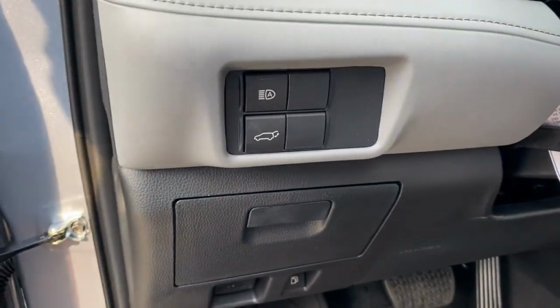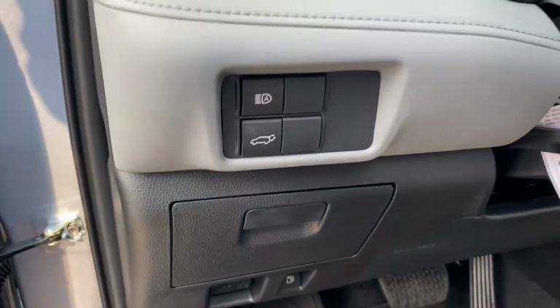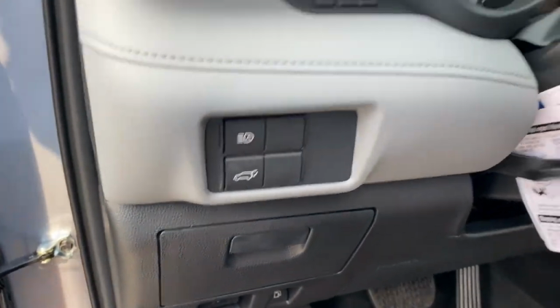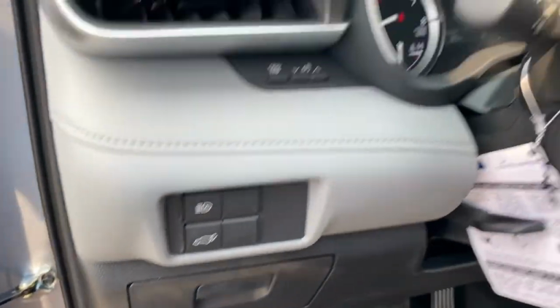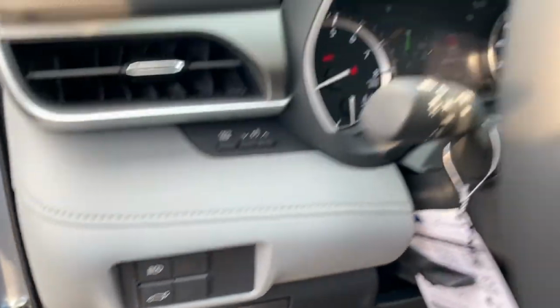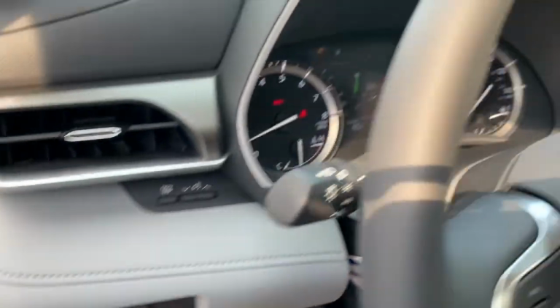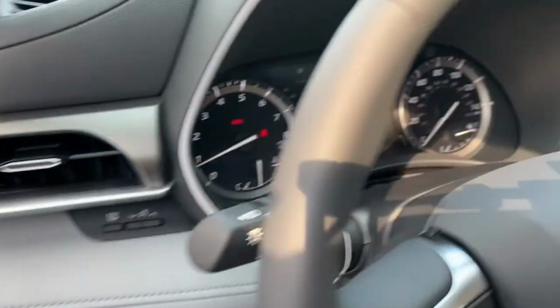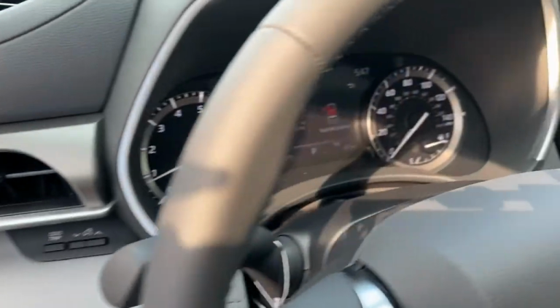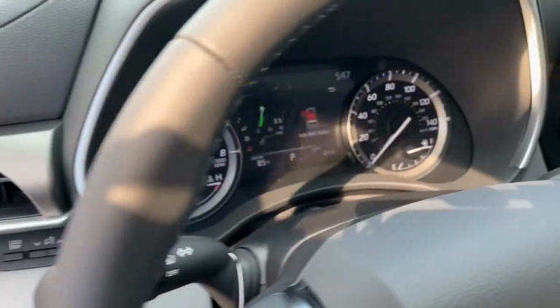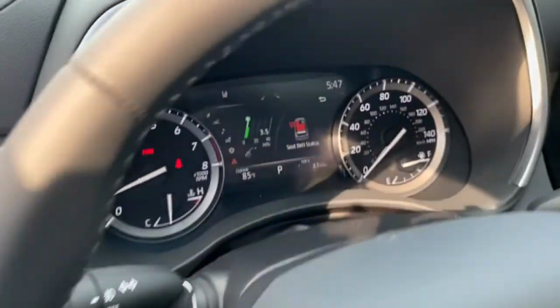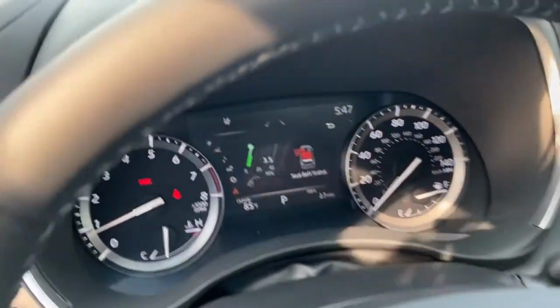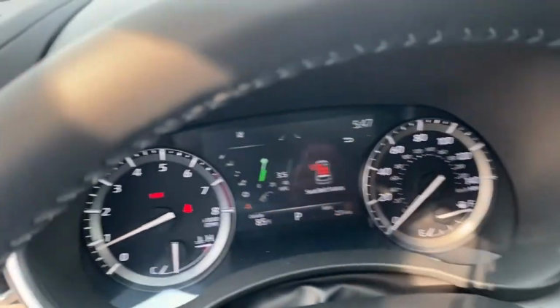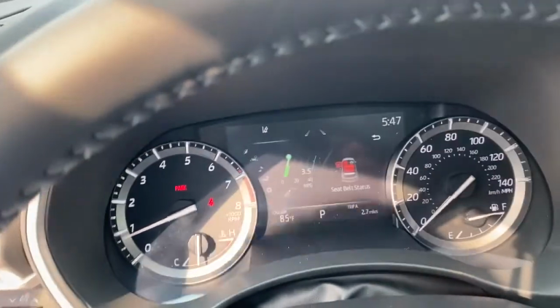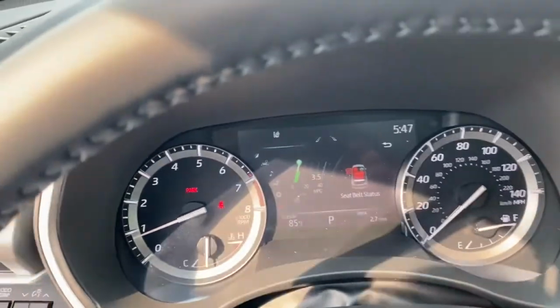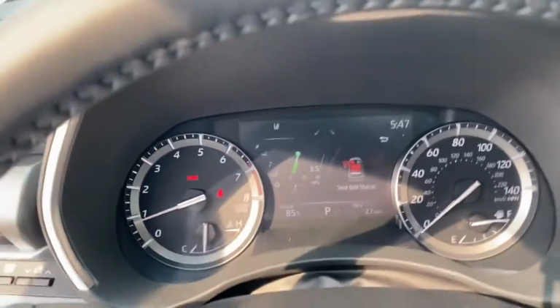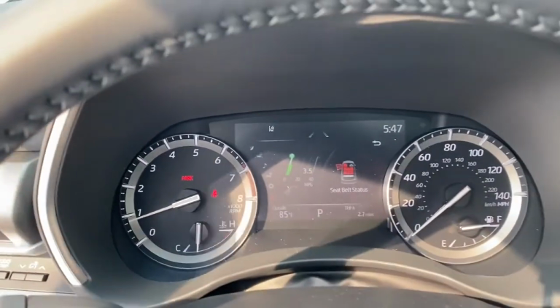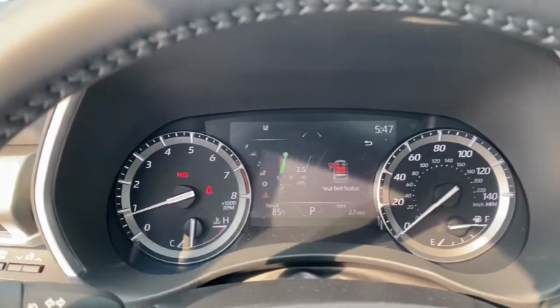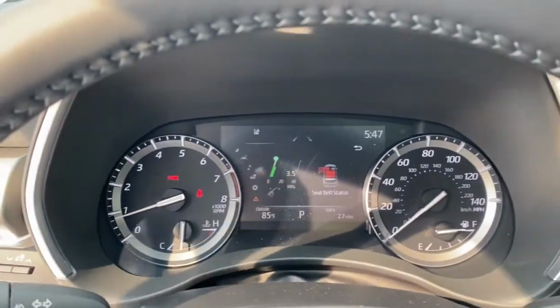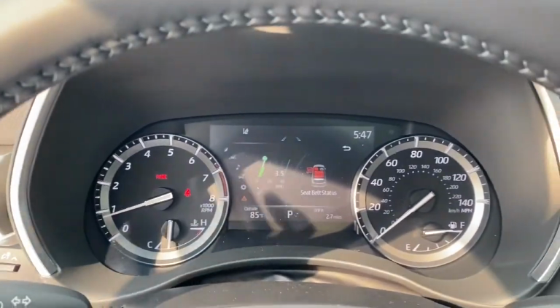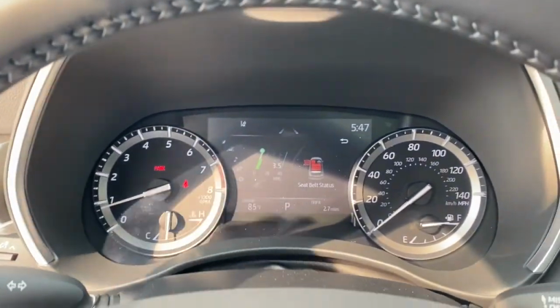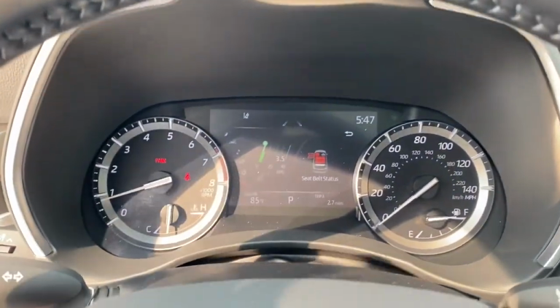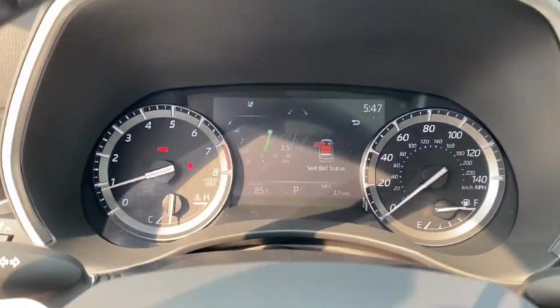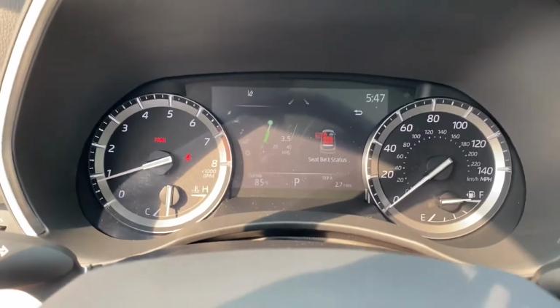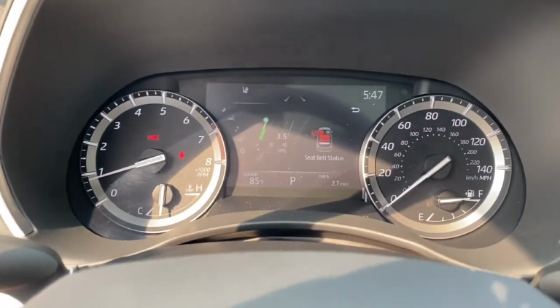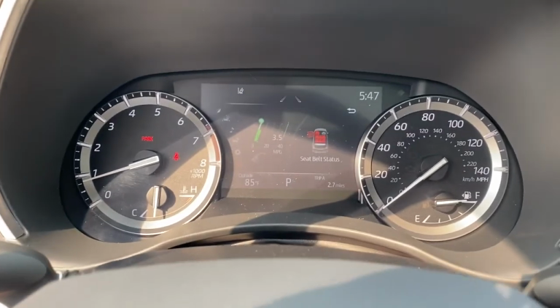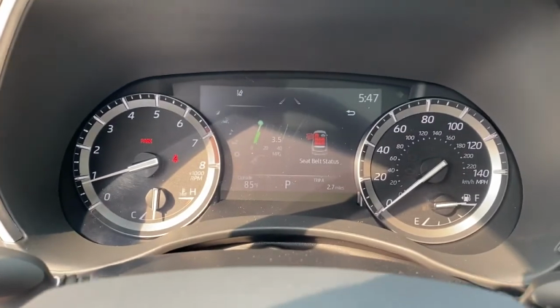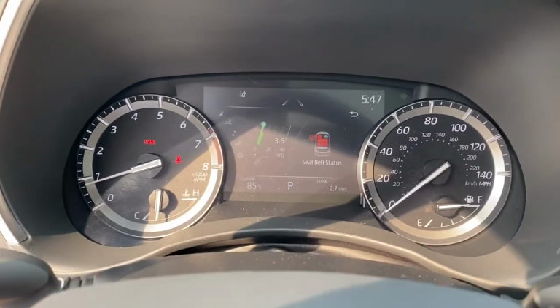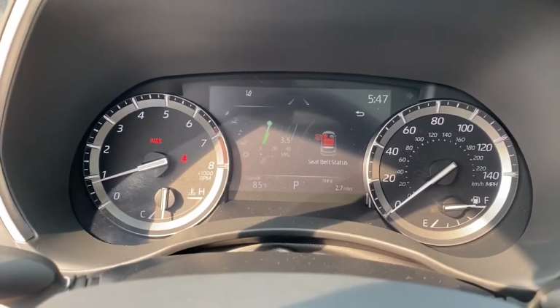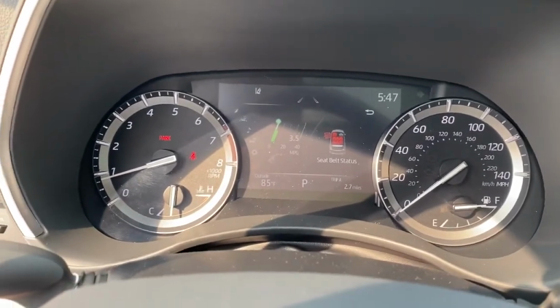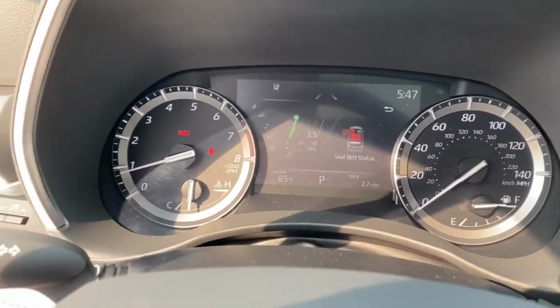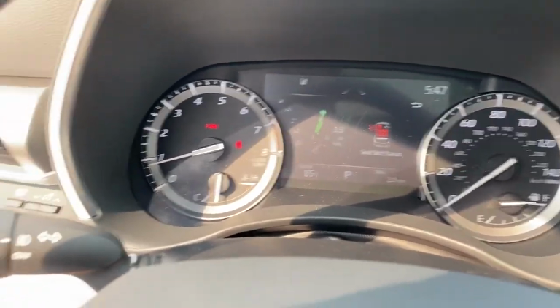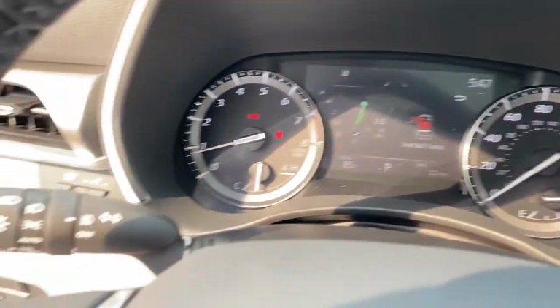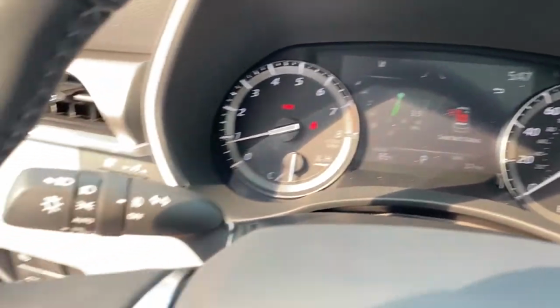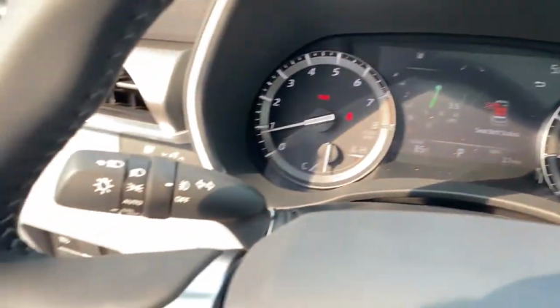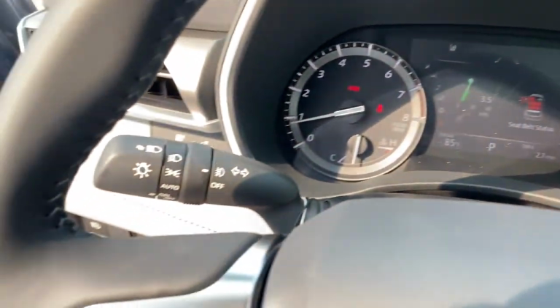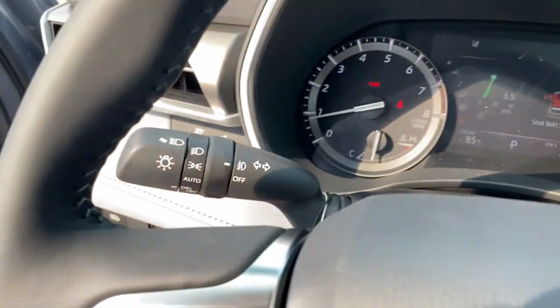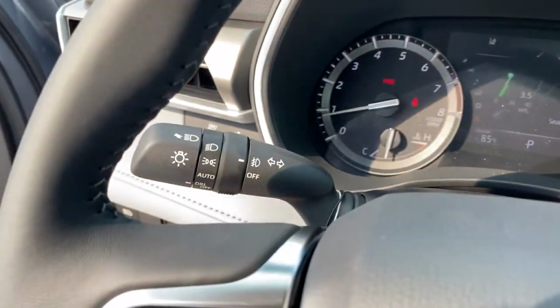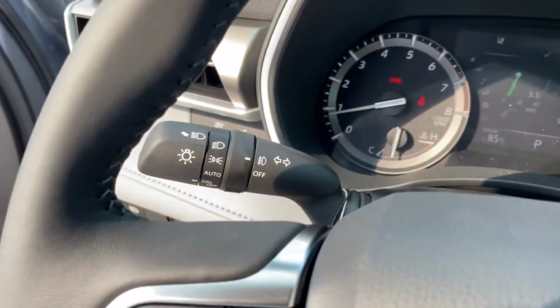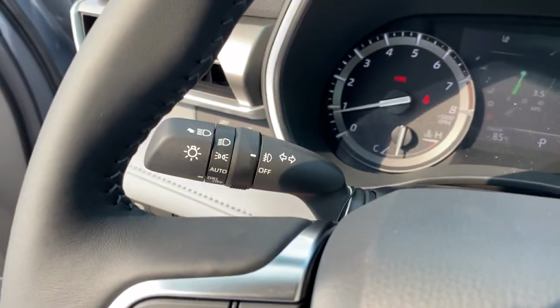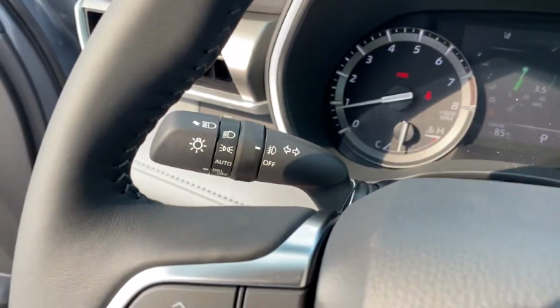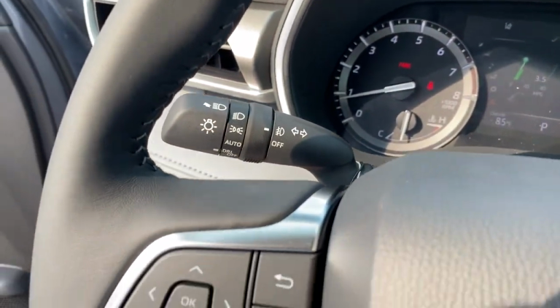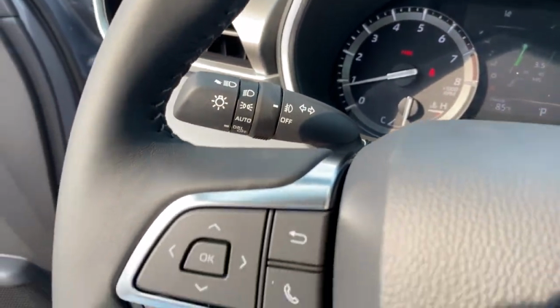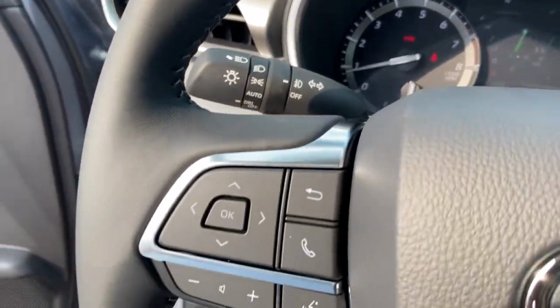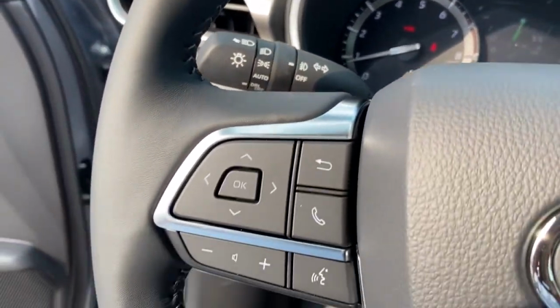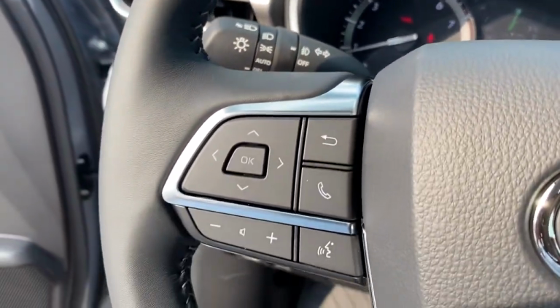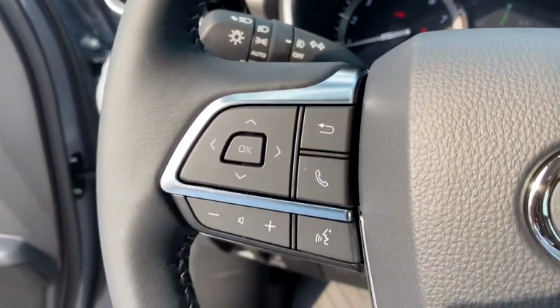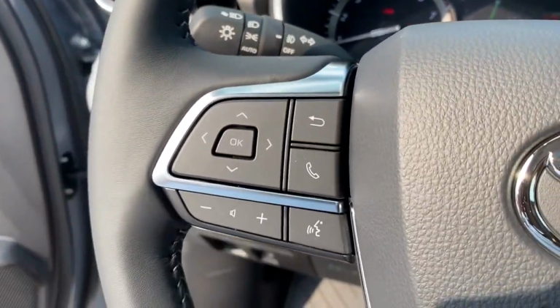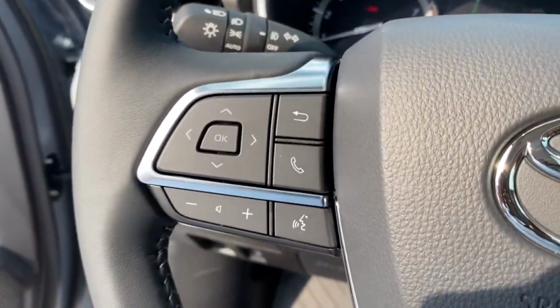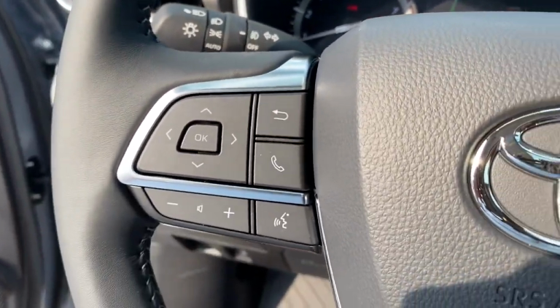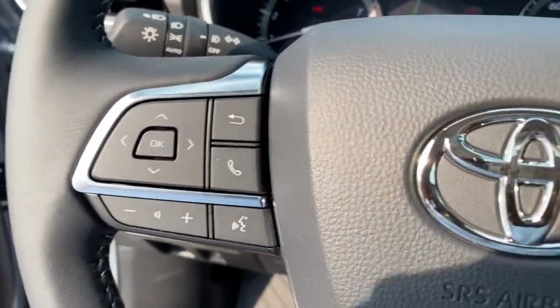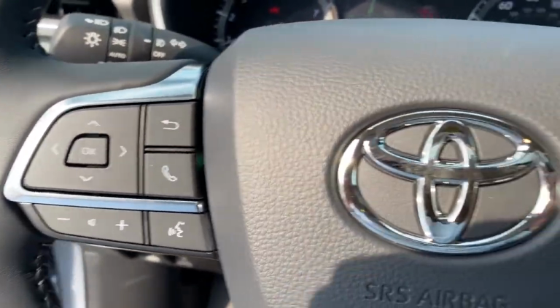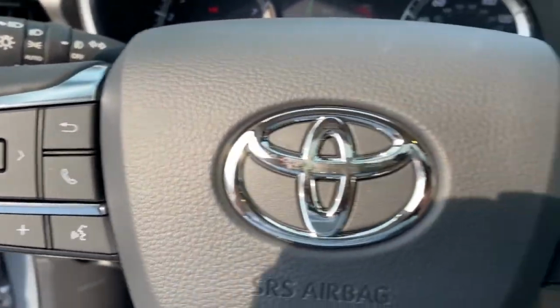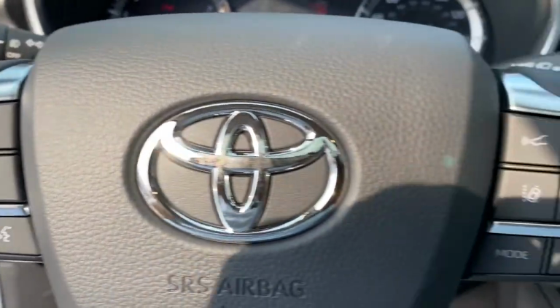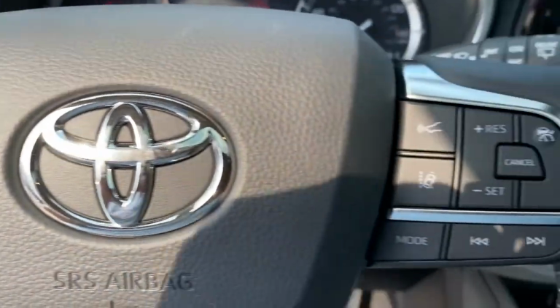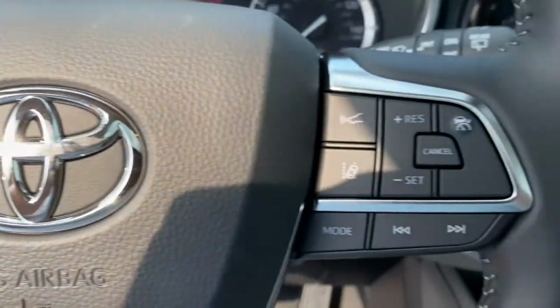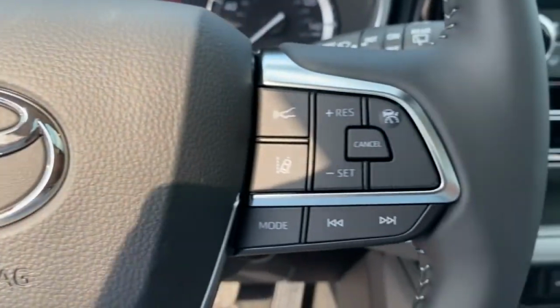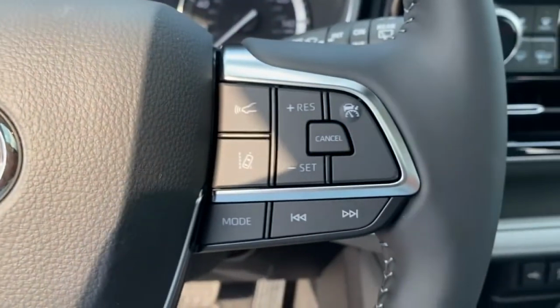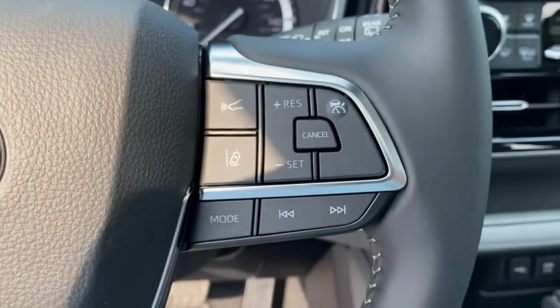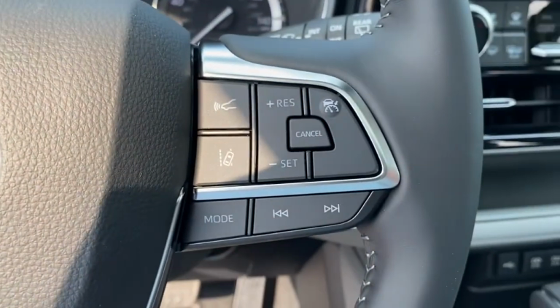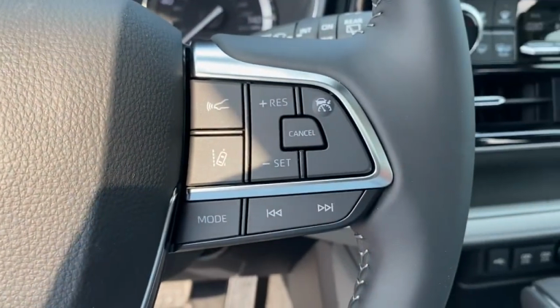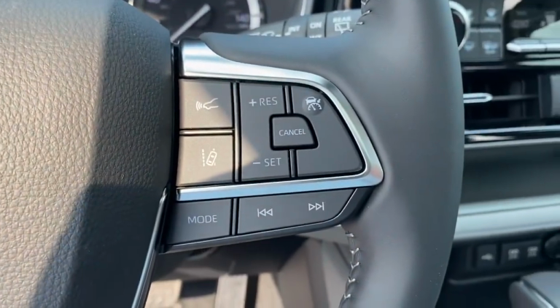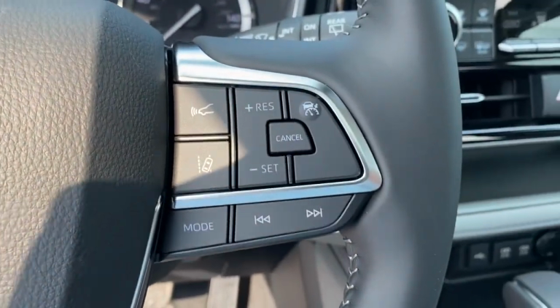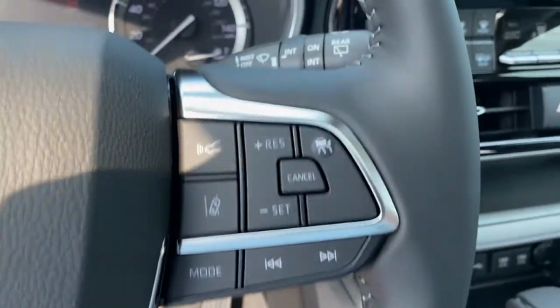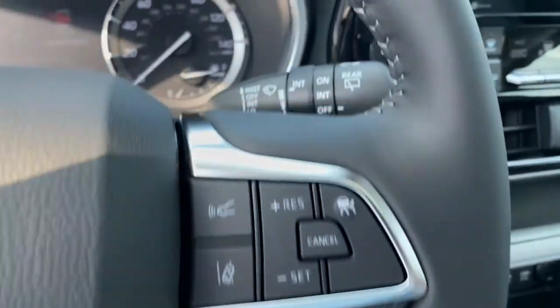The following are some of this vehicle's highlighted options: floor mats, trip computer, engine immobilizer.